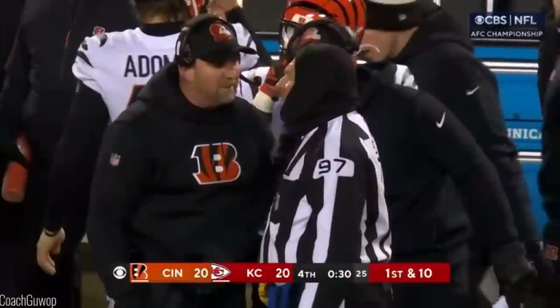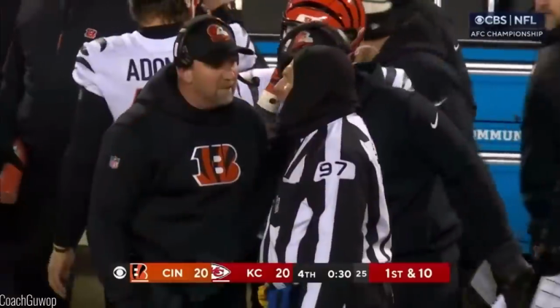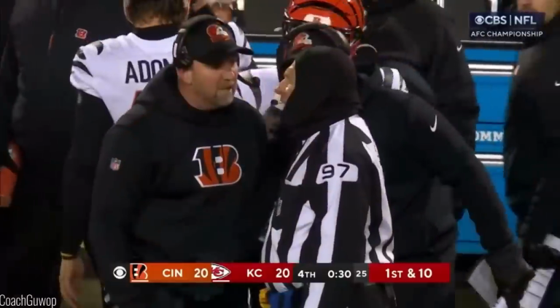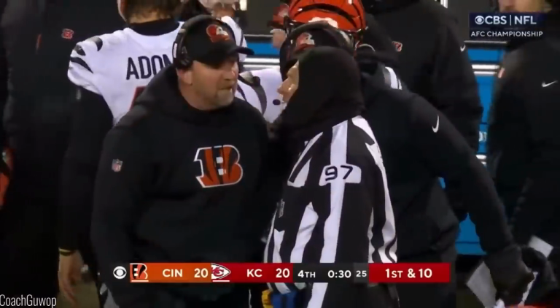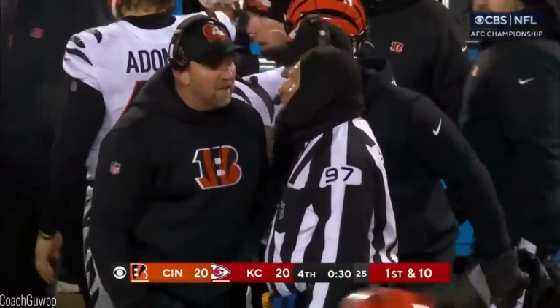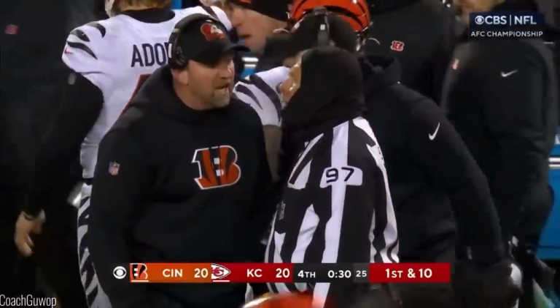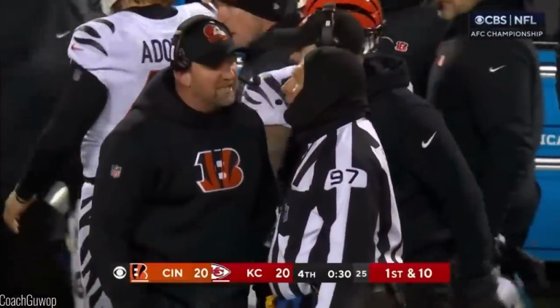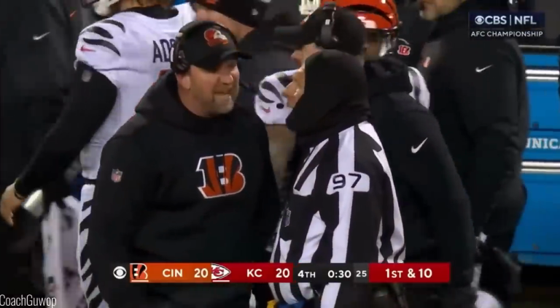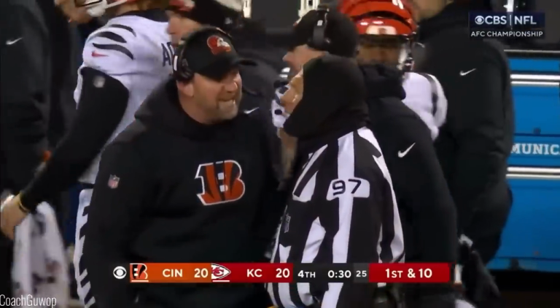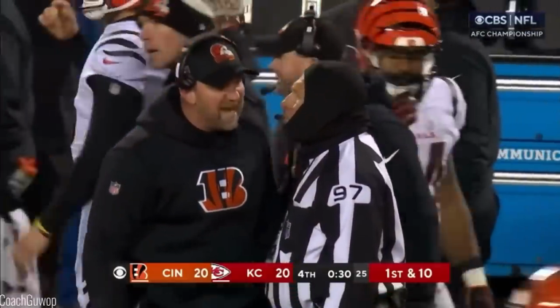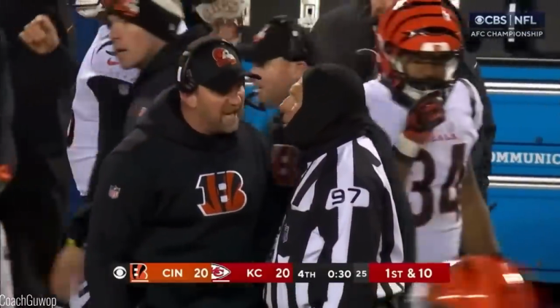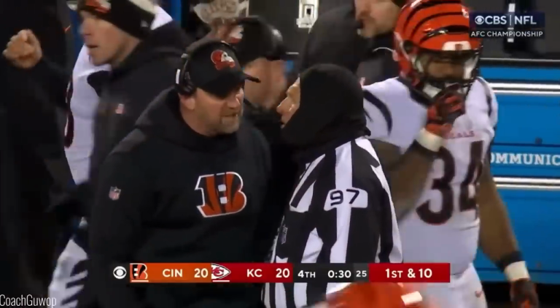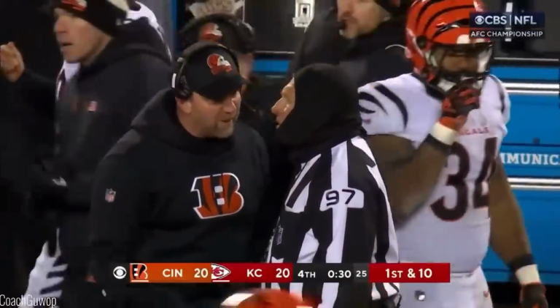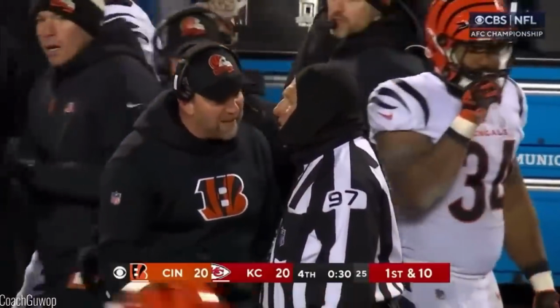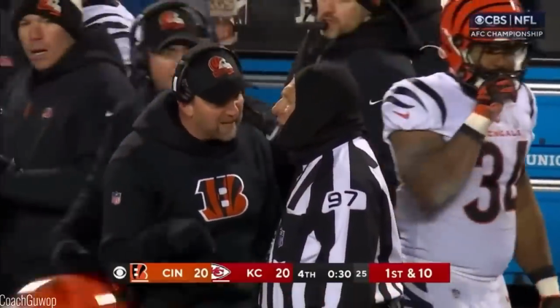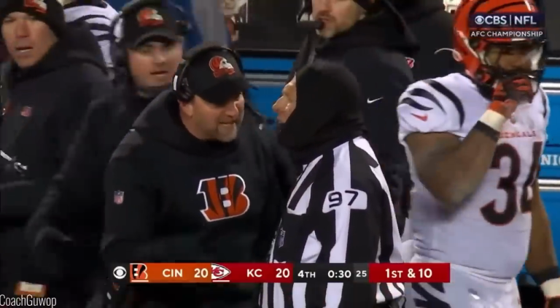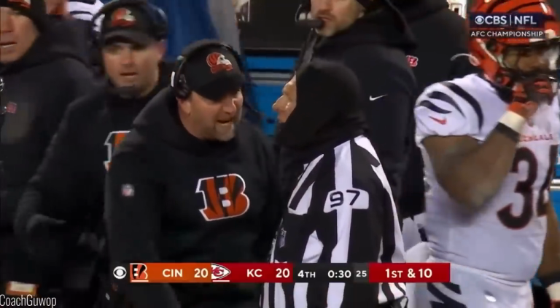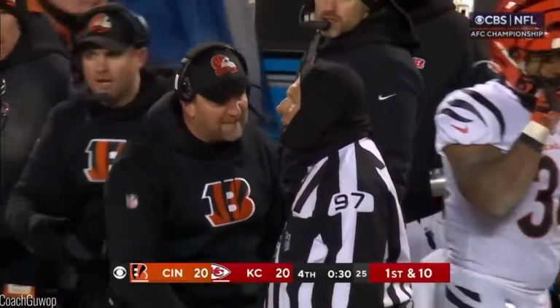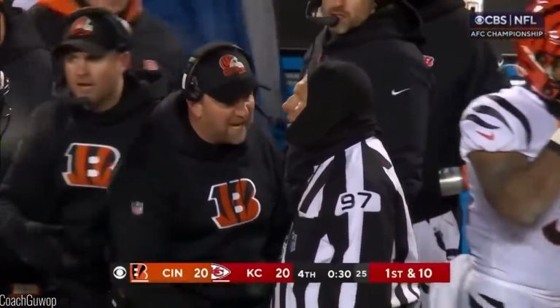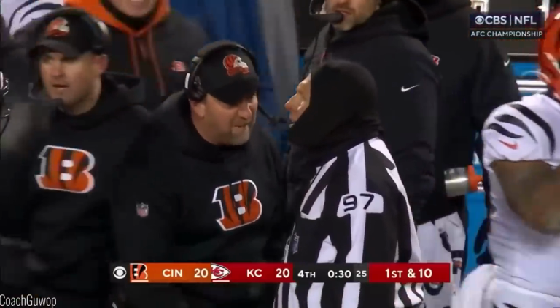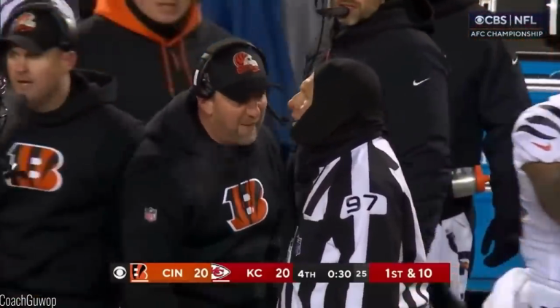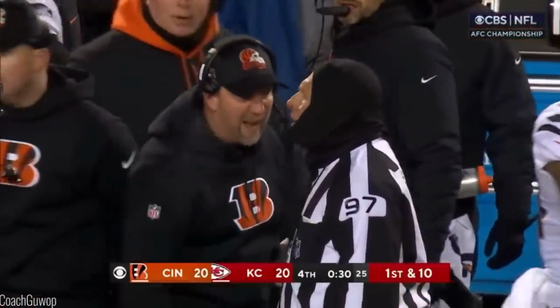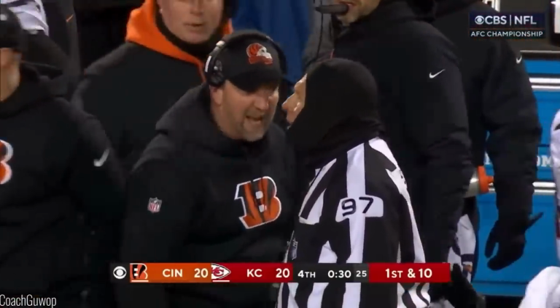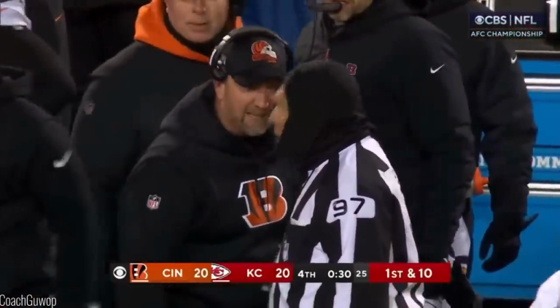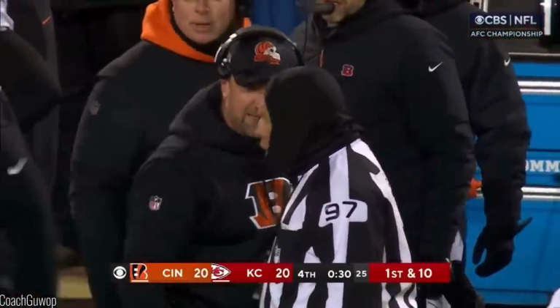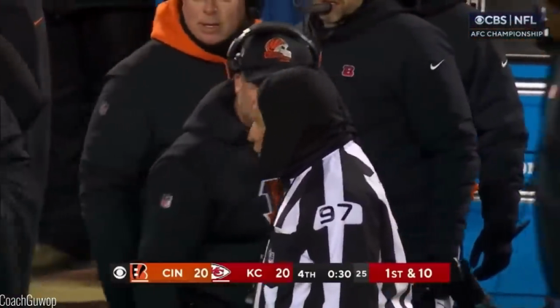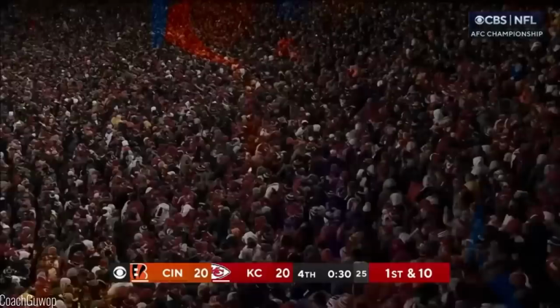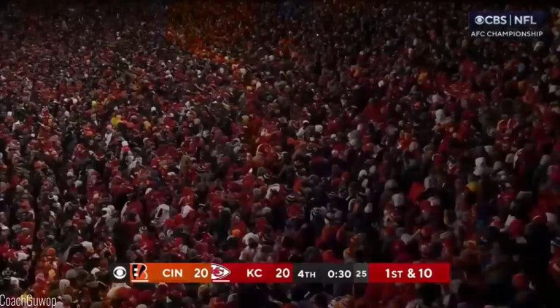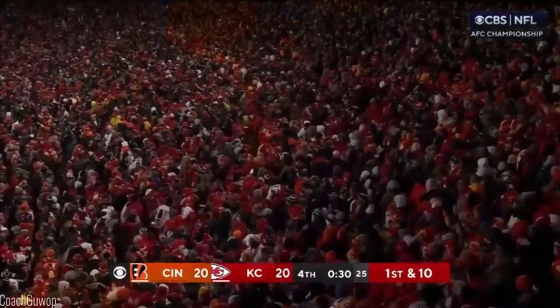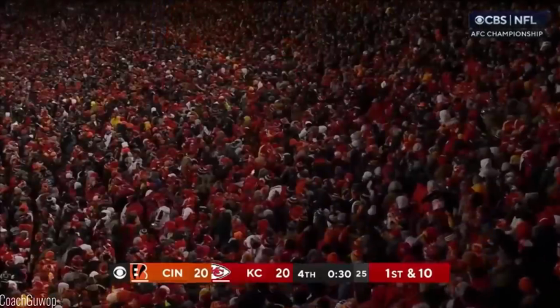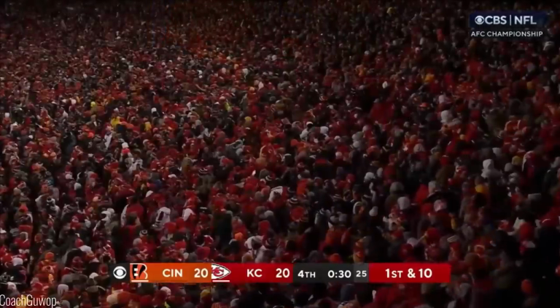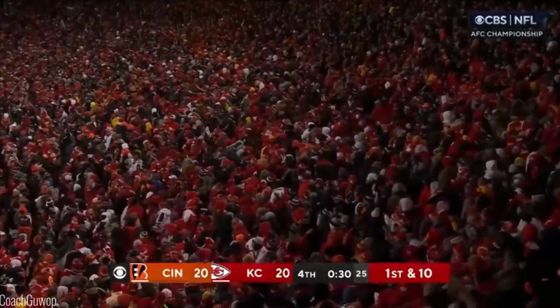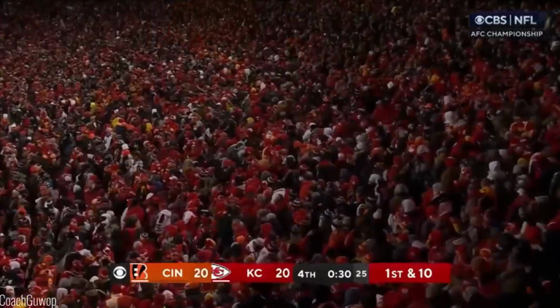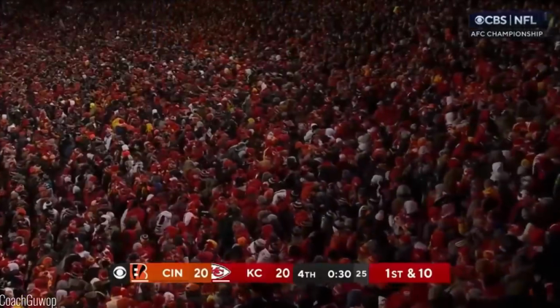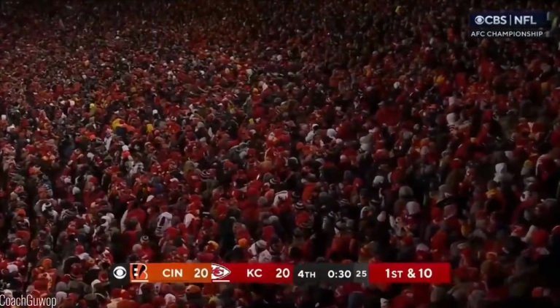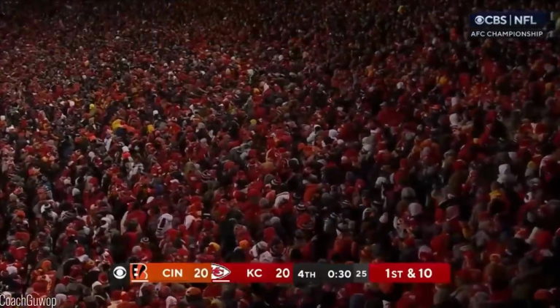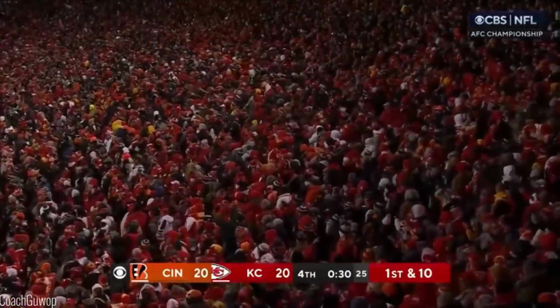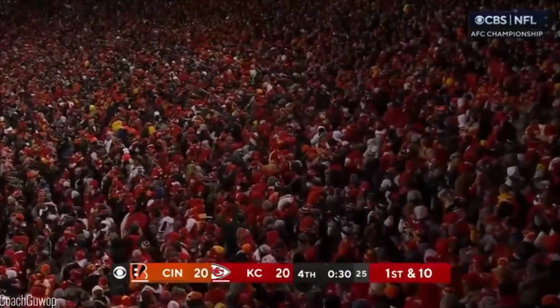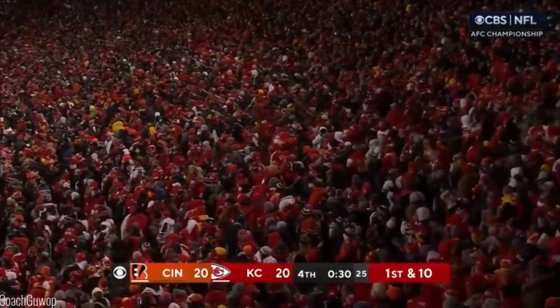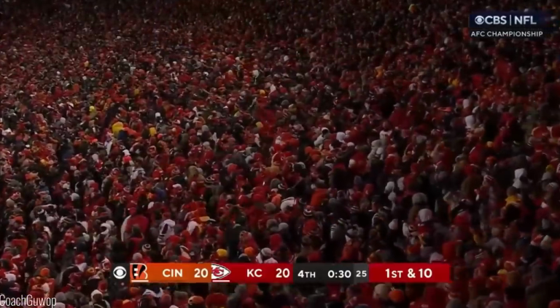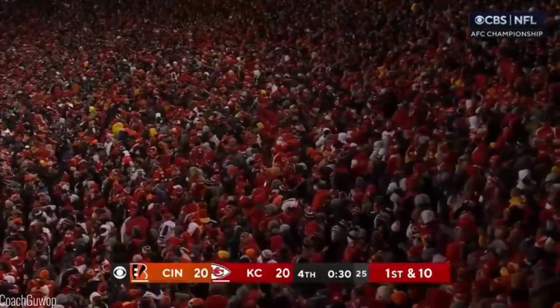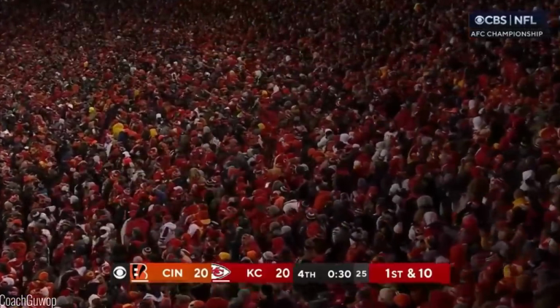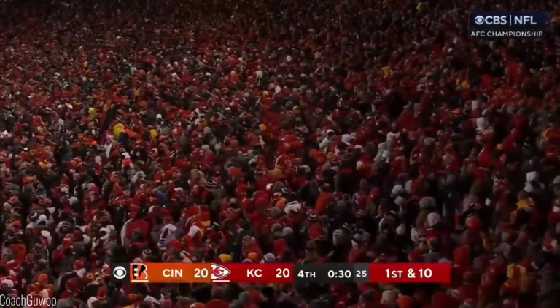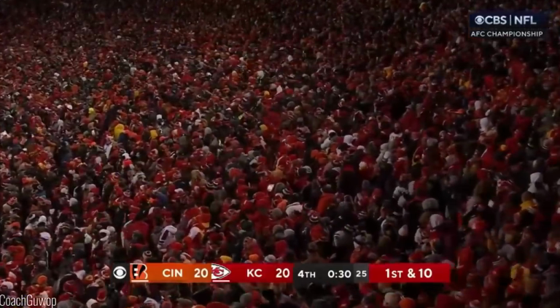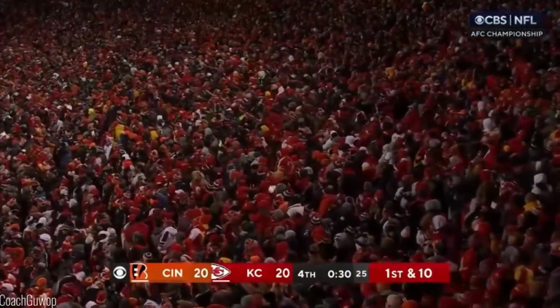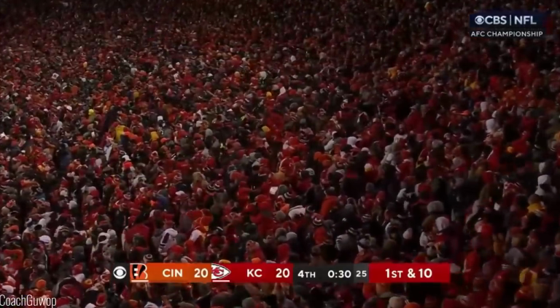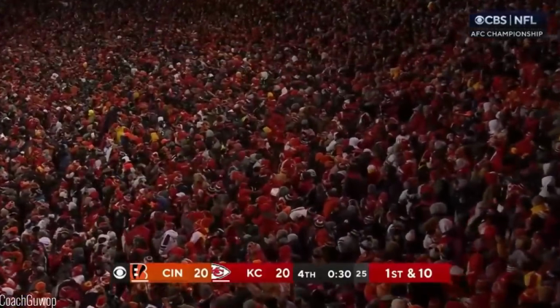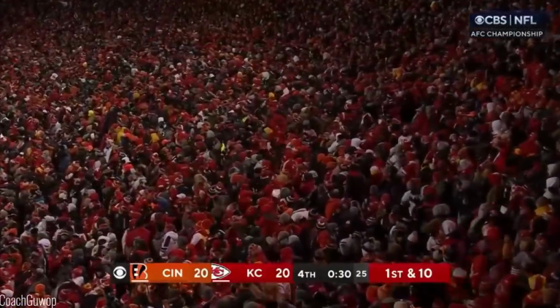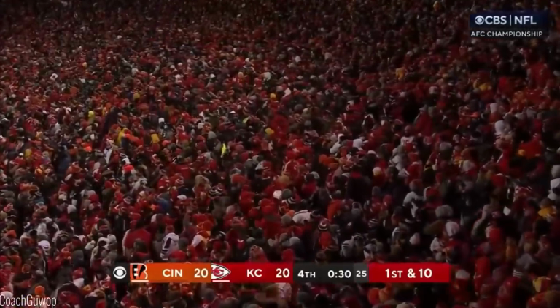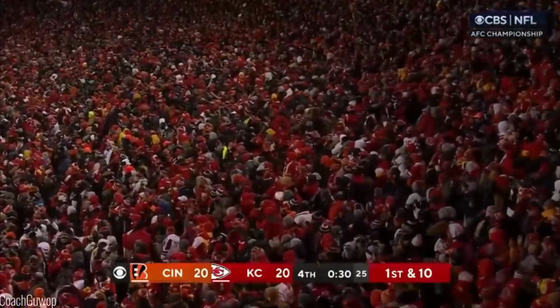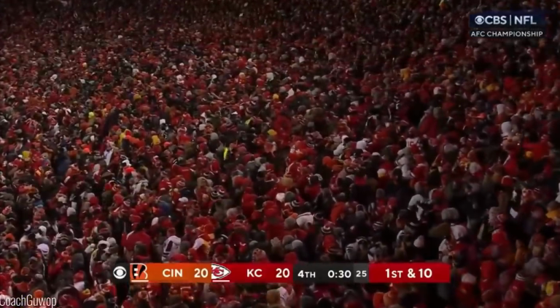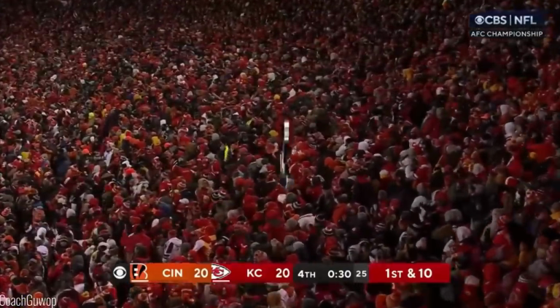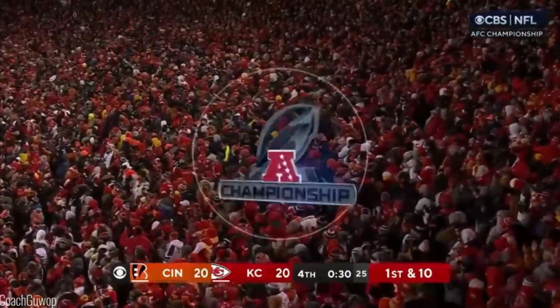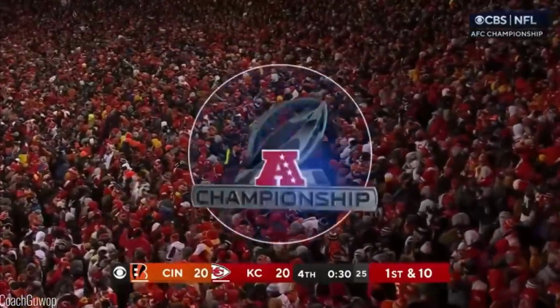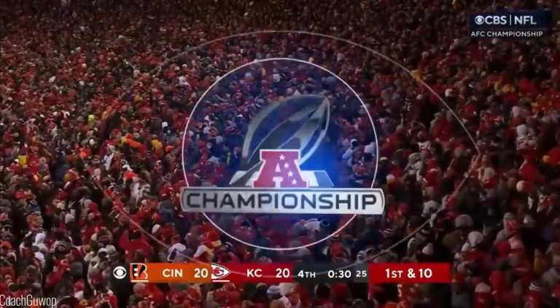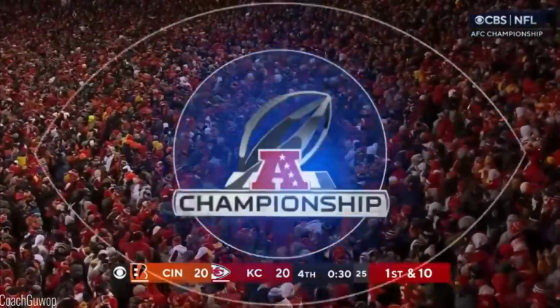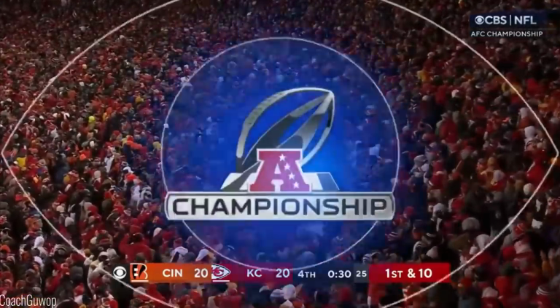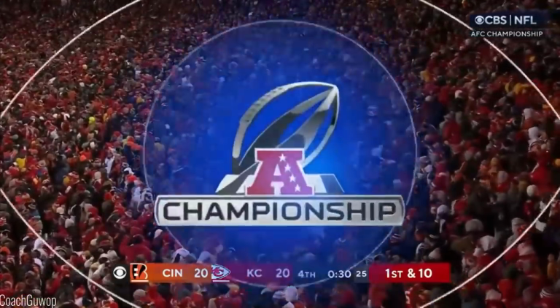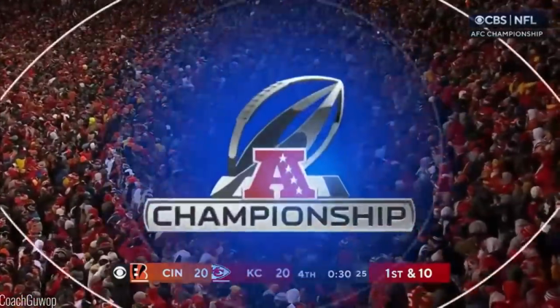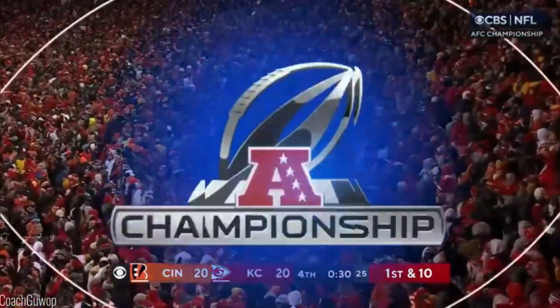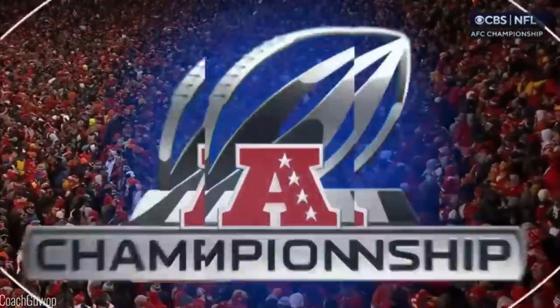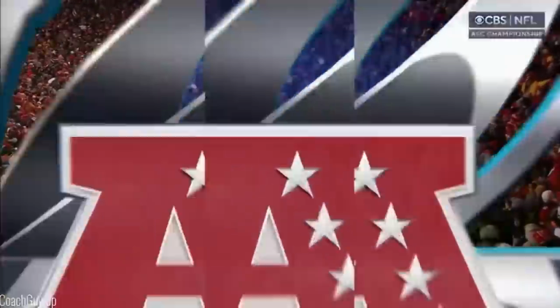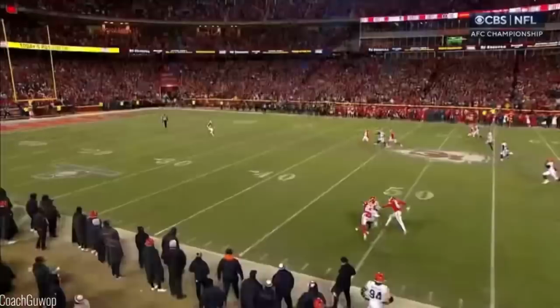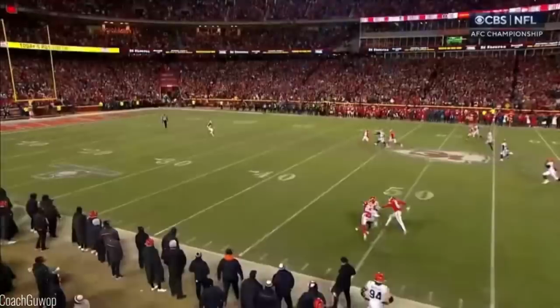They're doing a good job on Kelsey on special teams. That's going to put you in position — only need a play or two to have a chance.